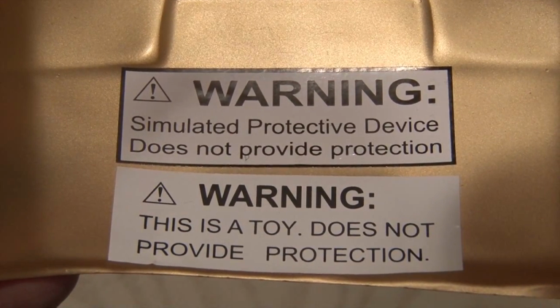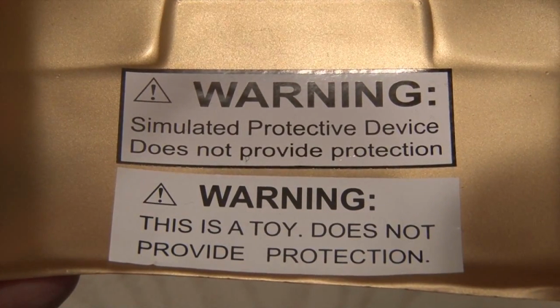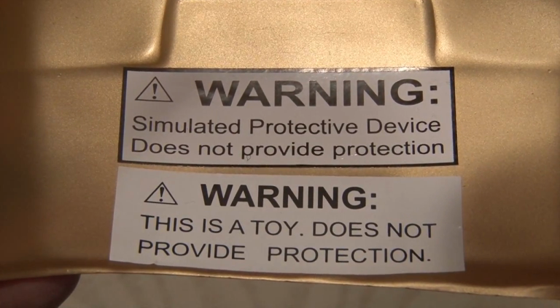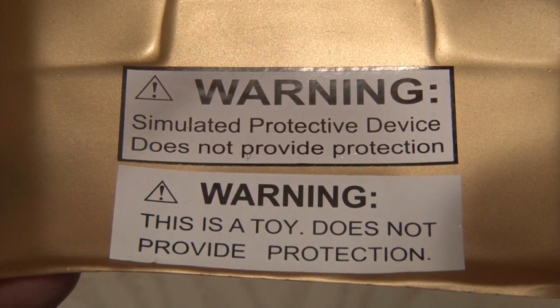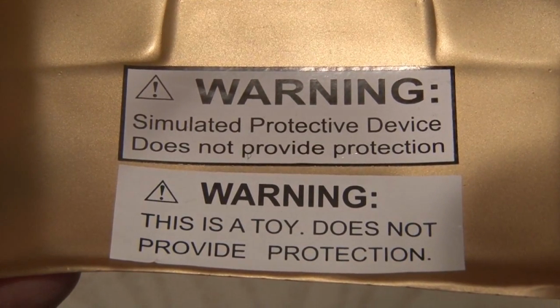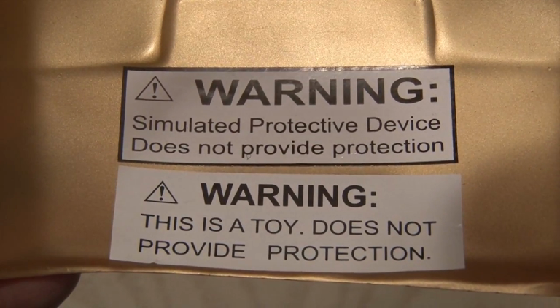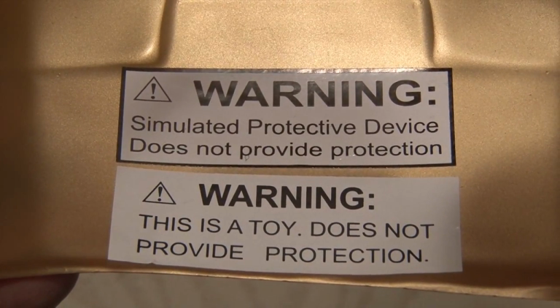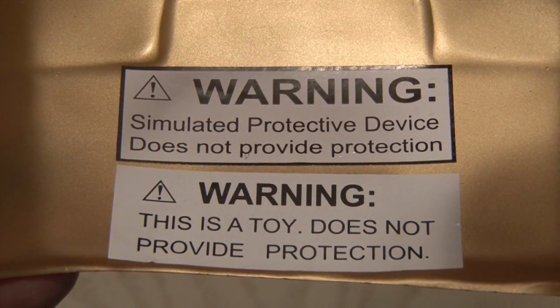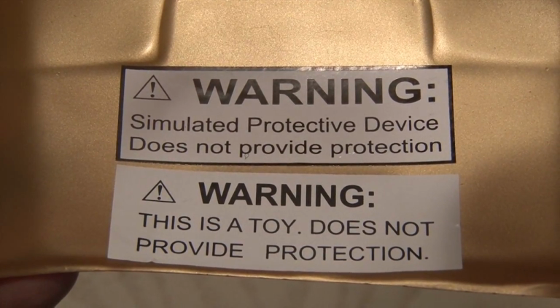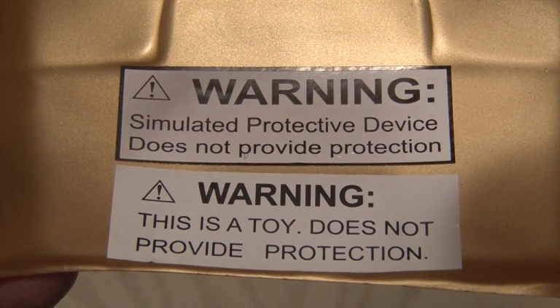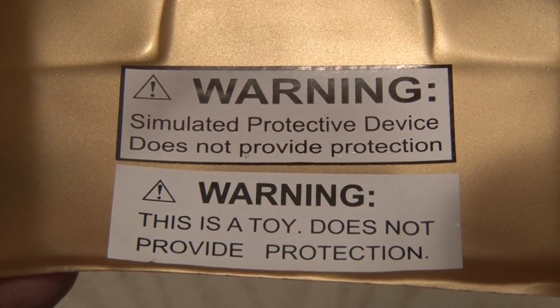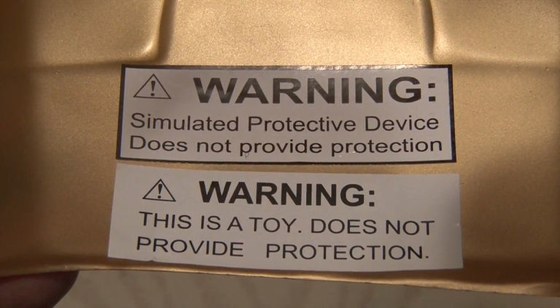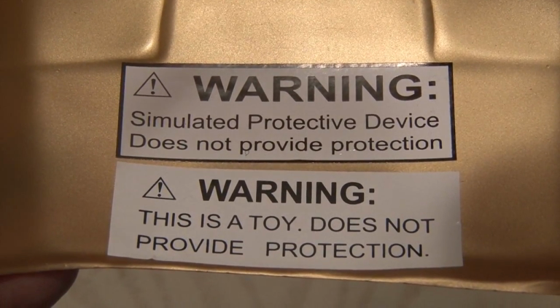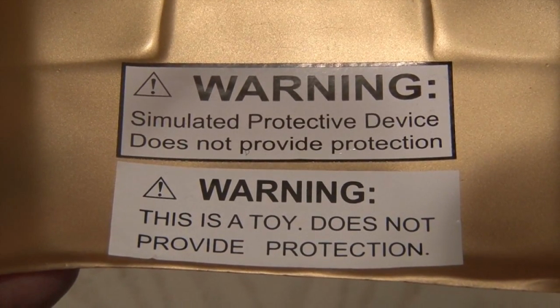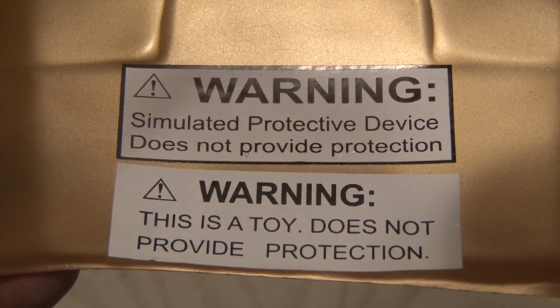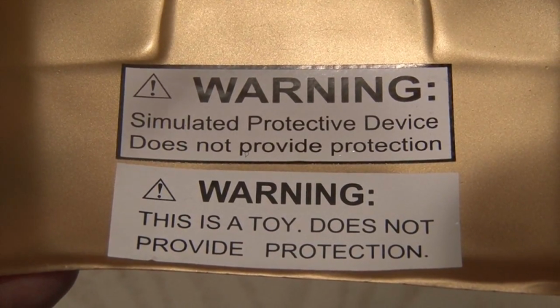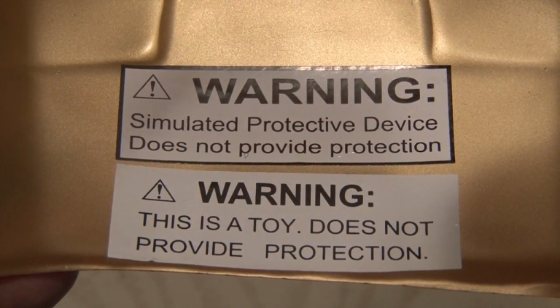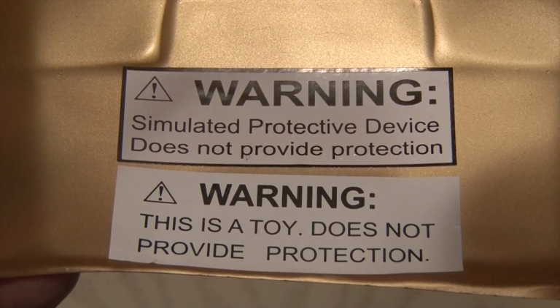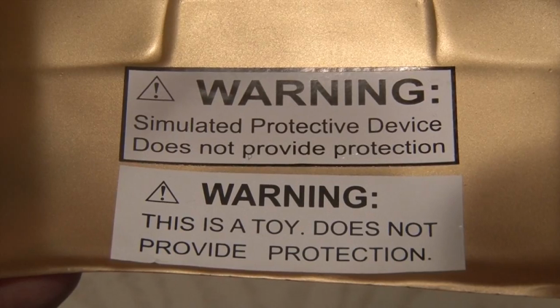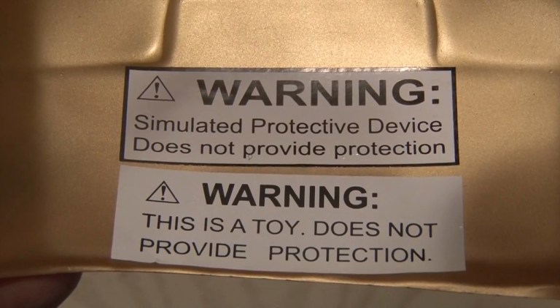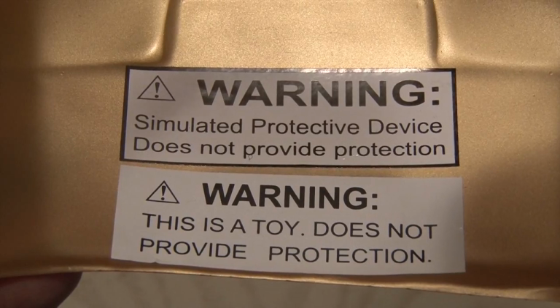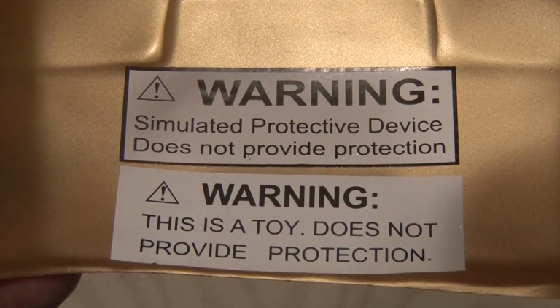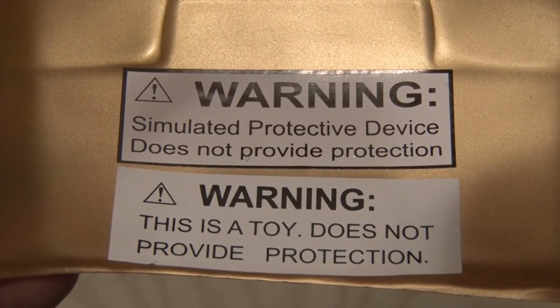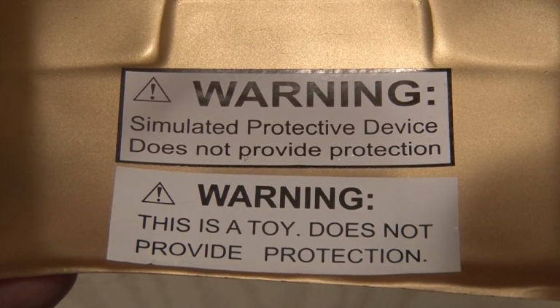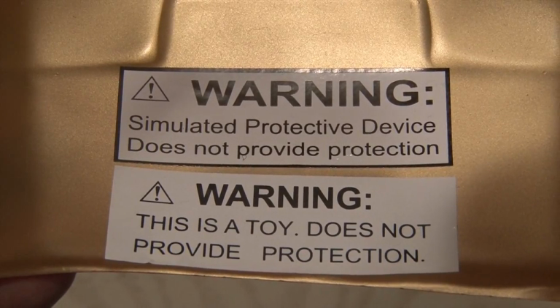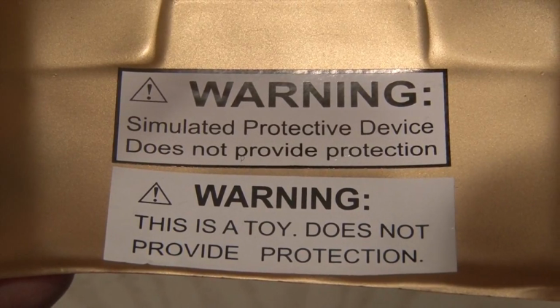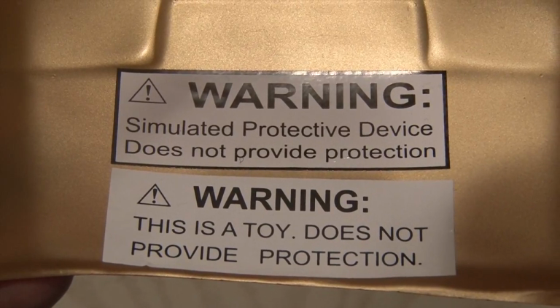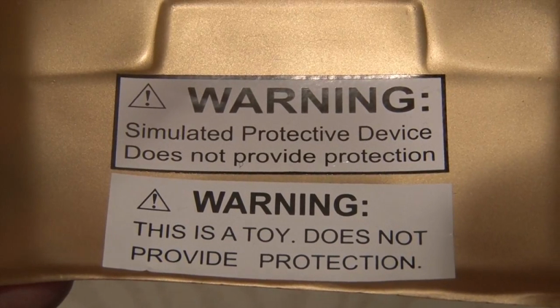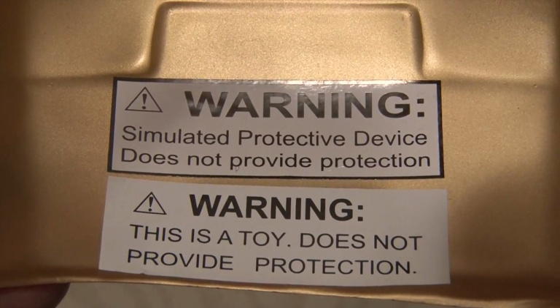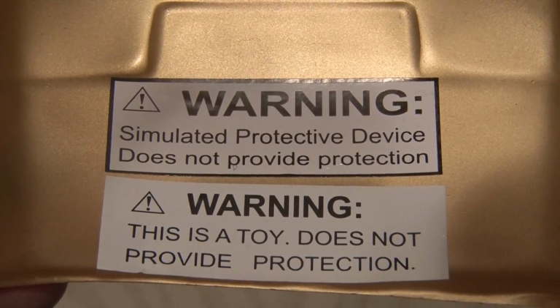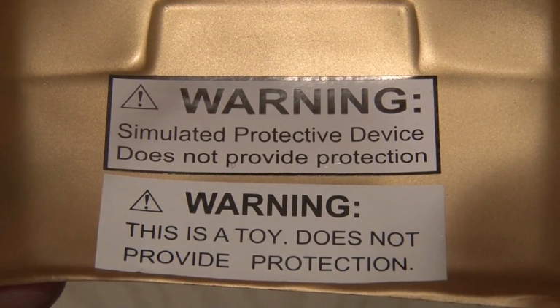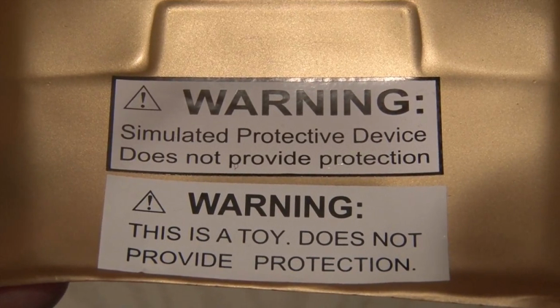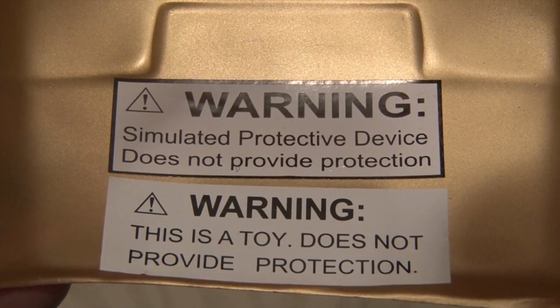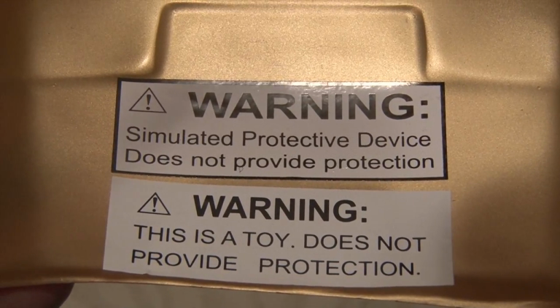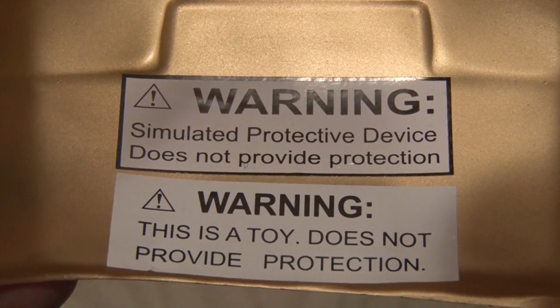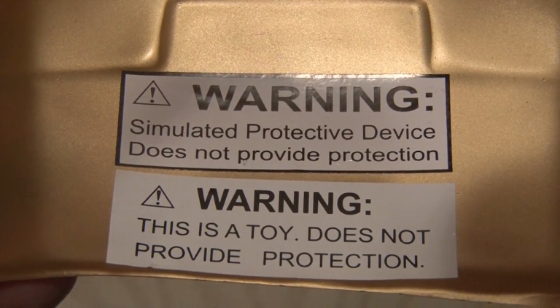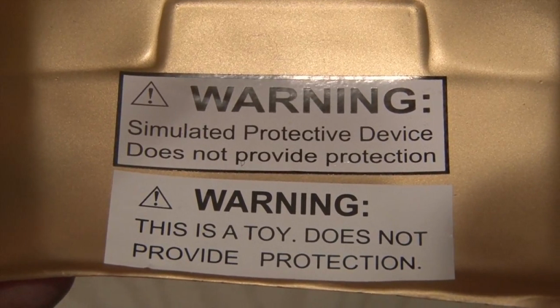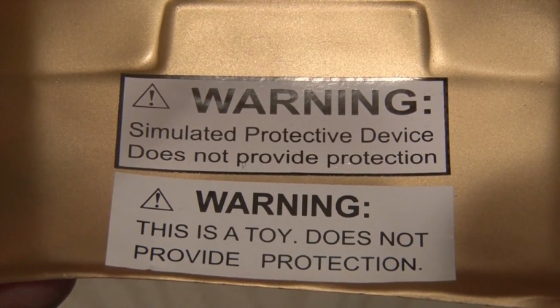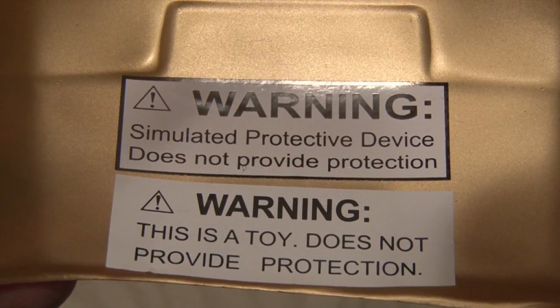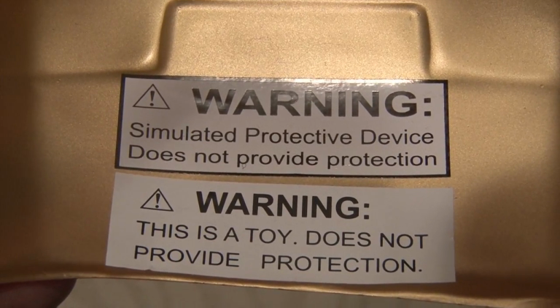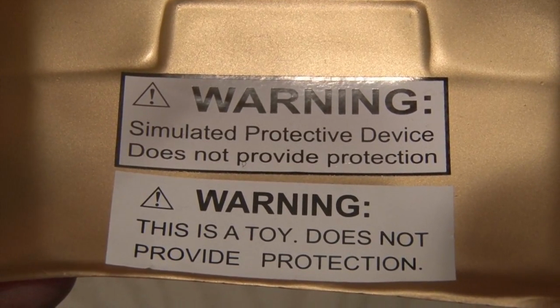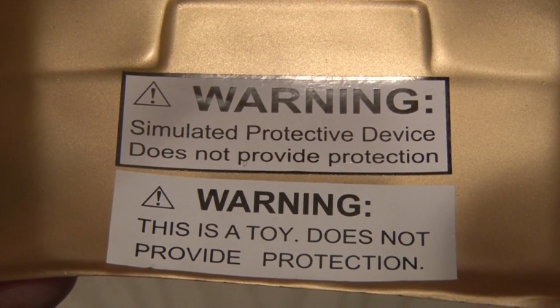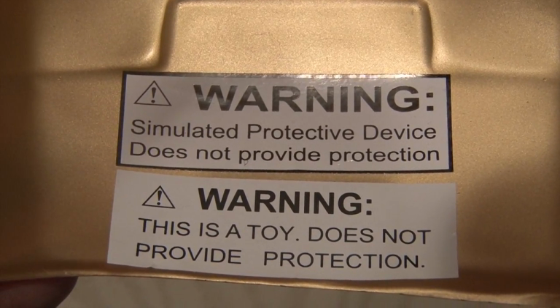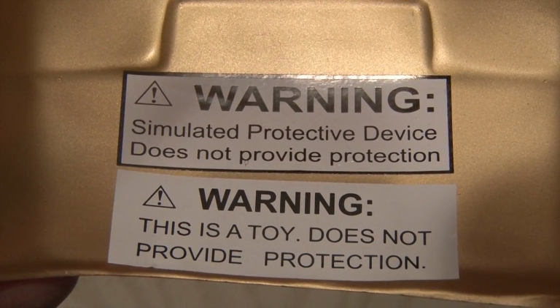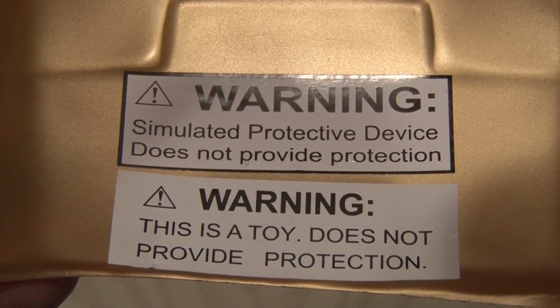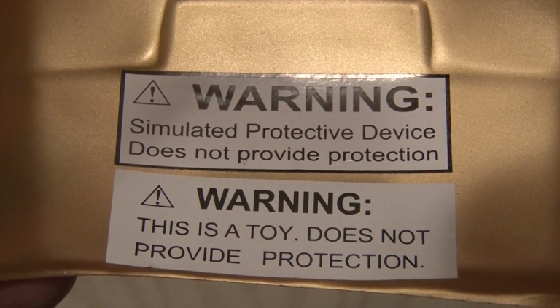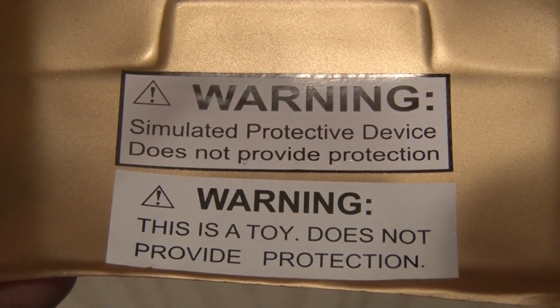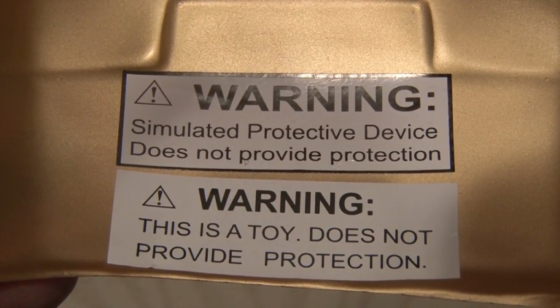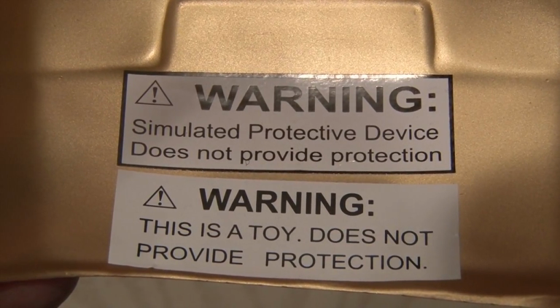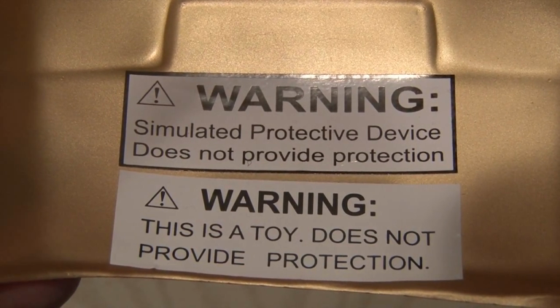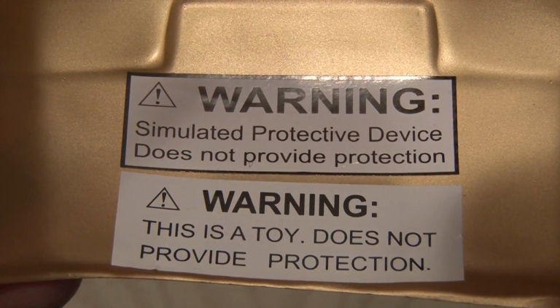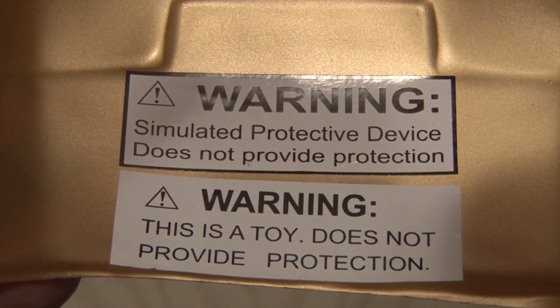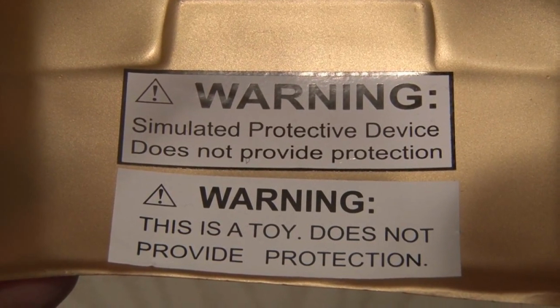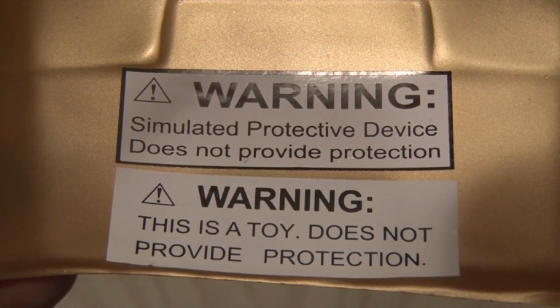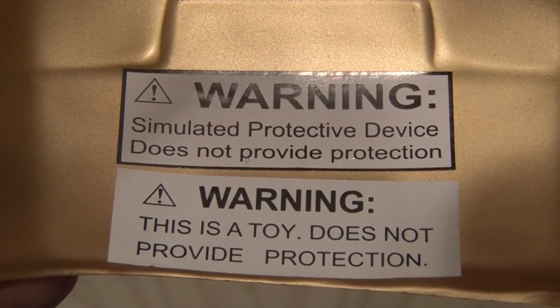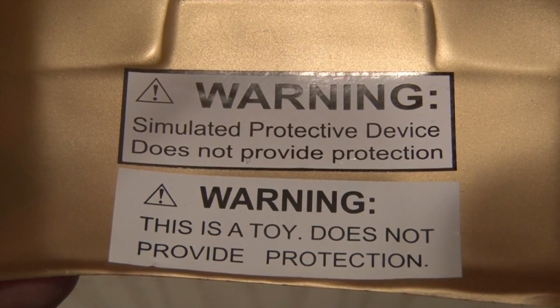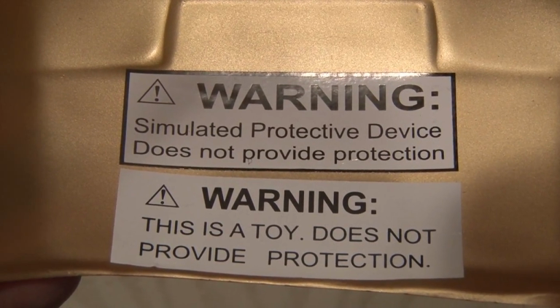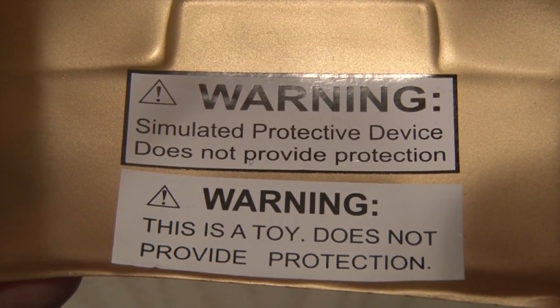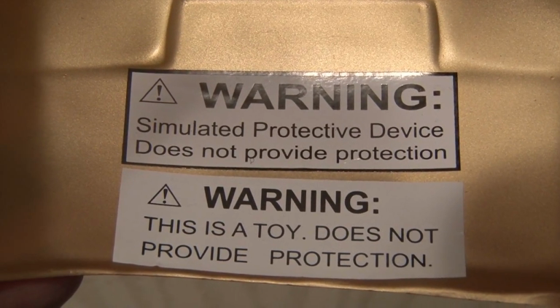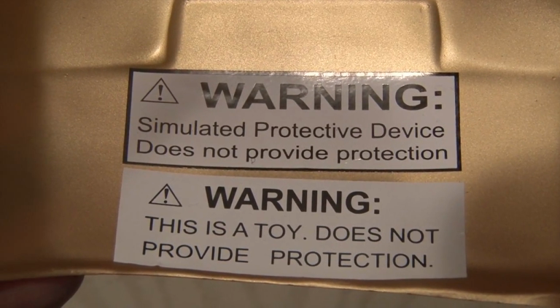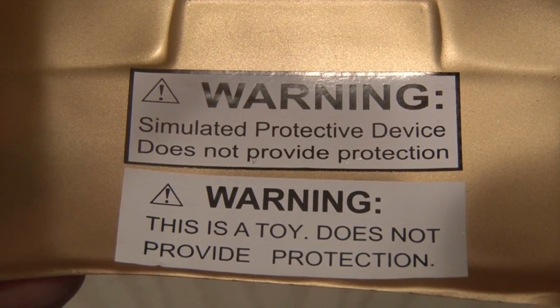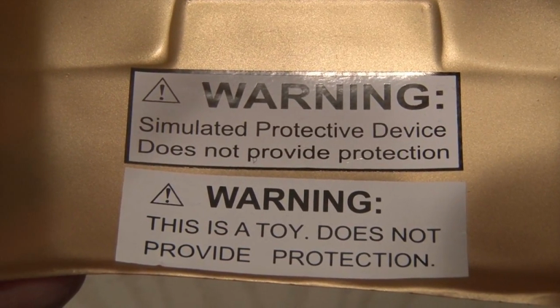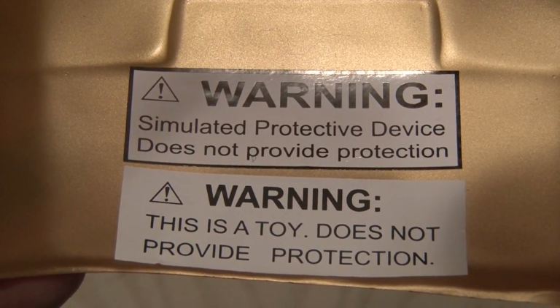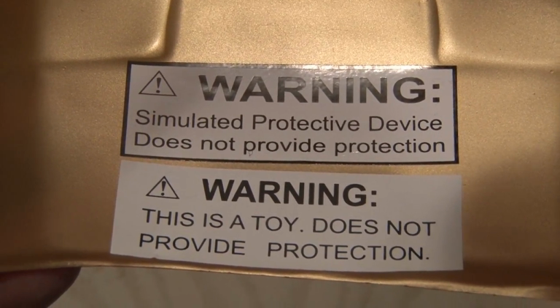Keep in mind, this helmet is a simulated protective device. It is not a toy, and it does not provide protection. Yet.